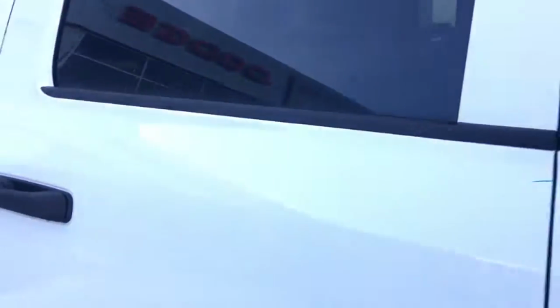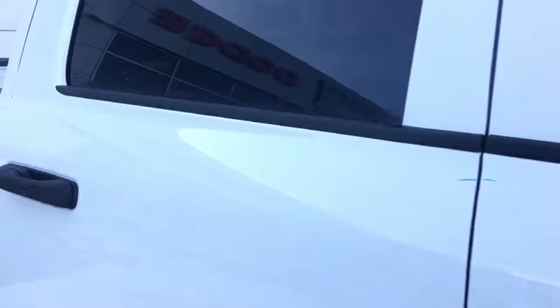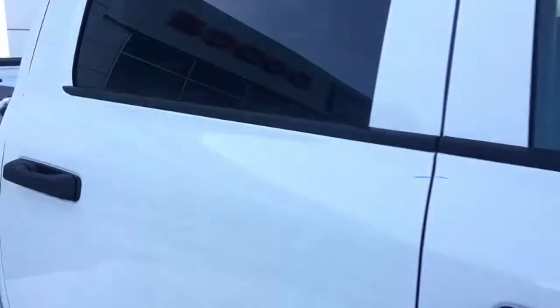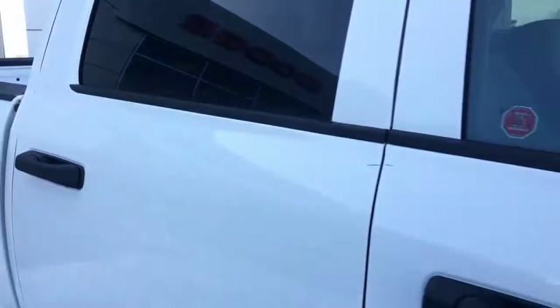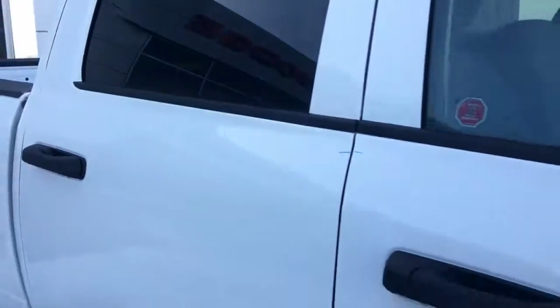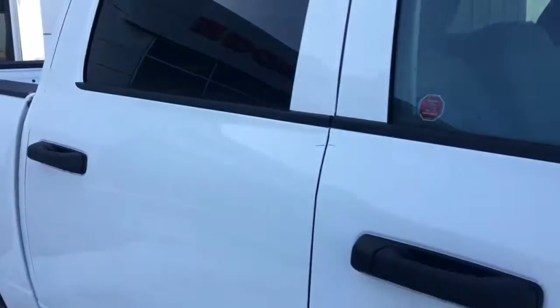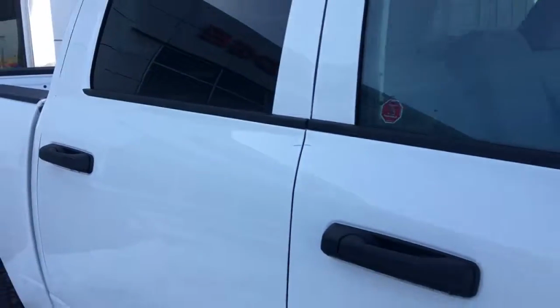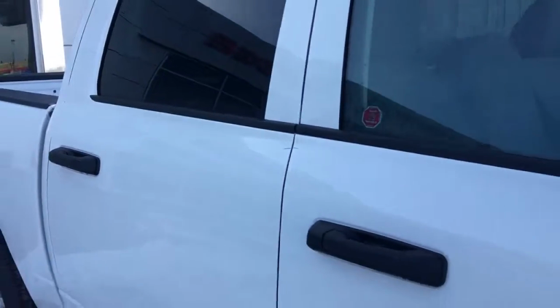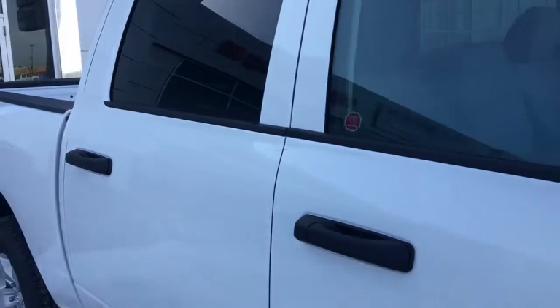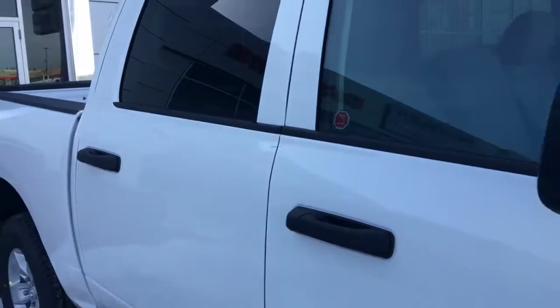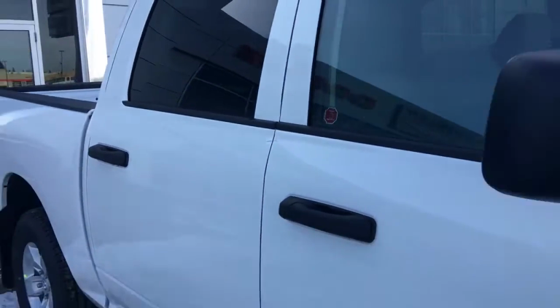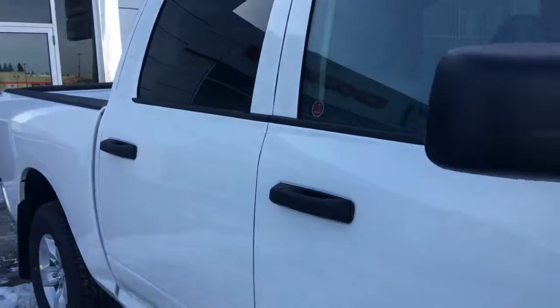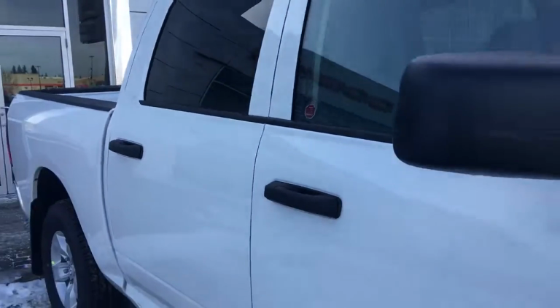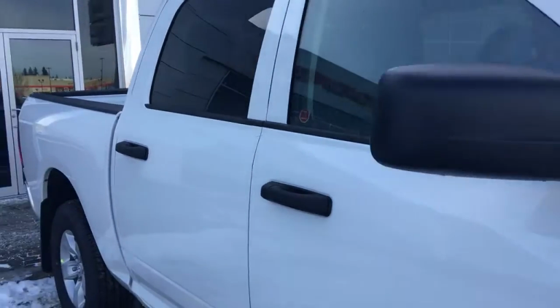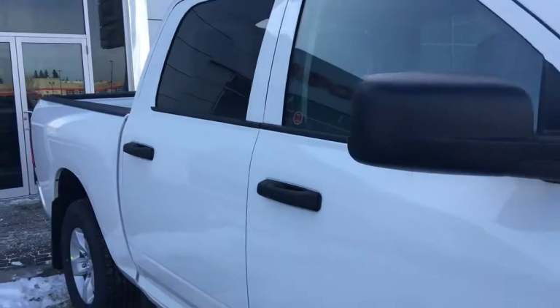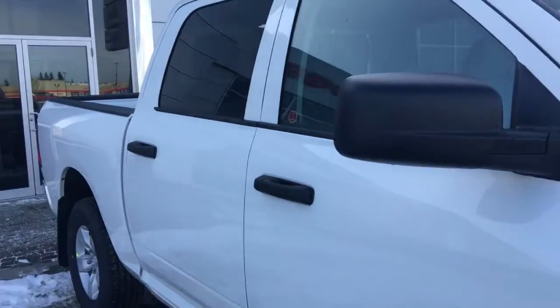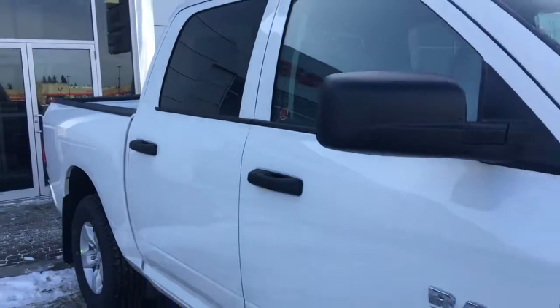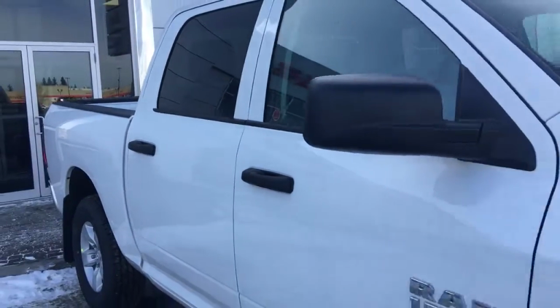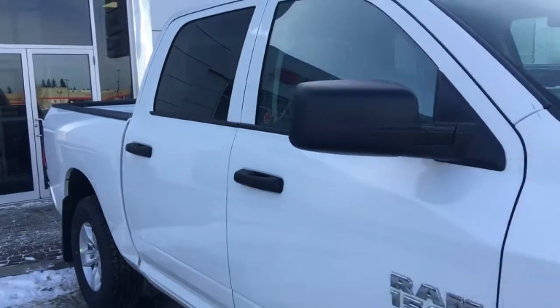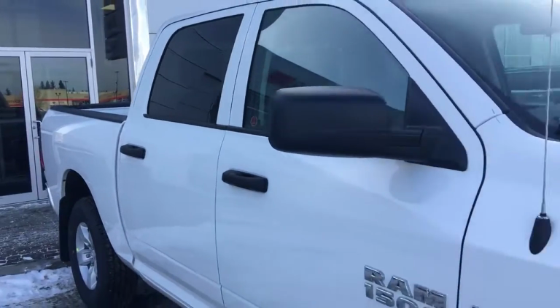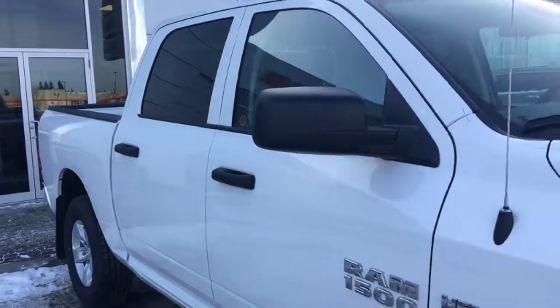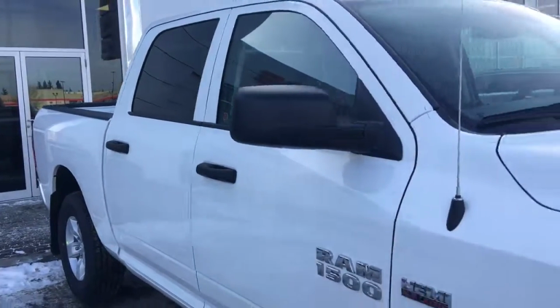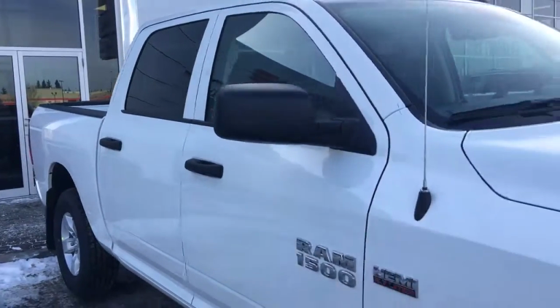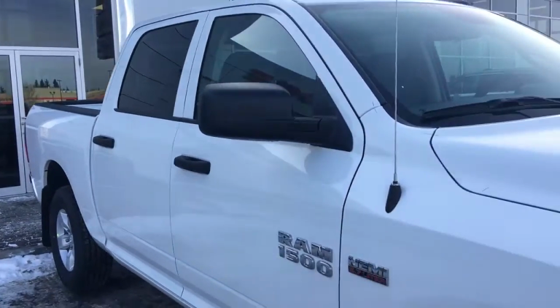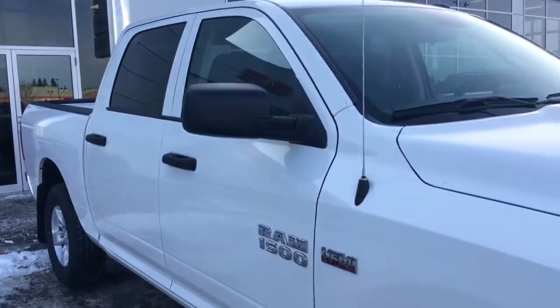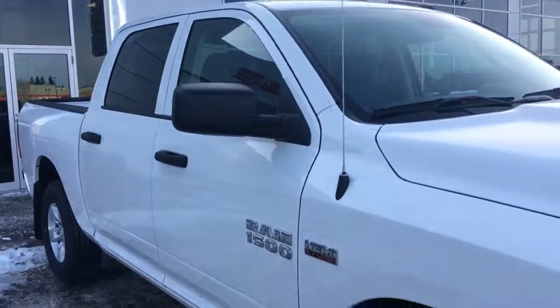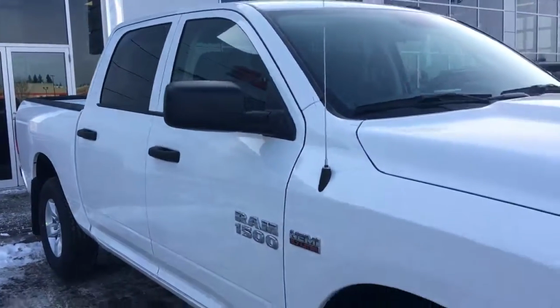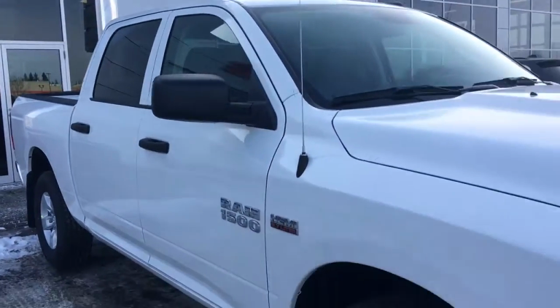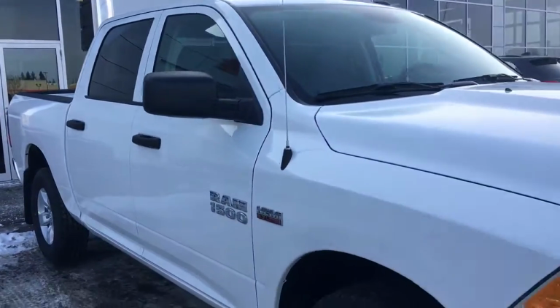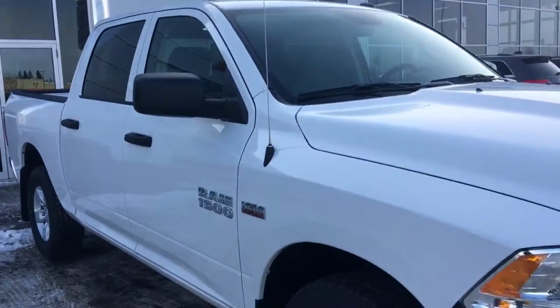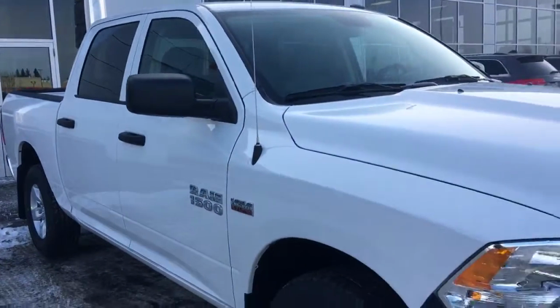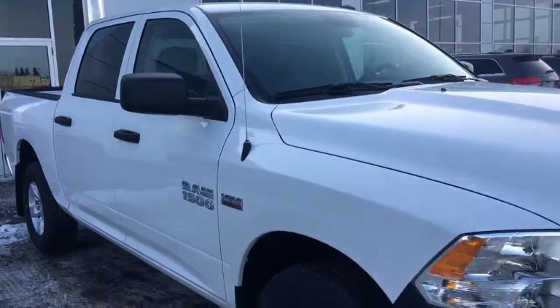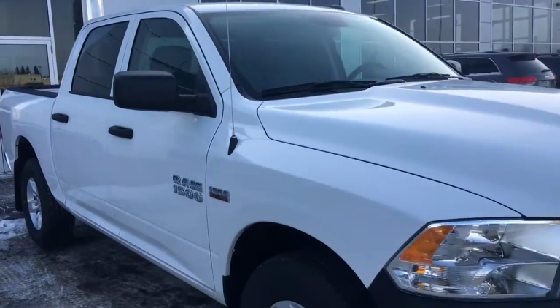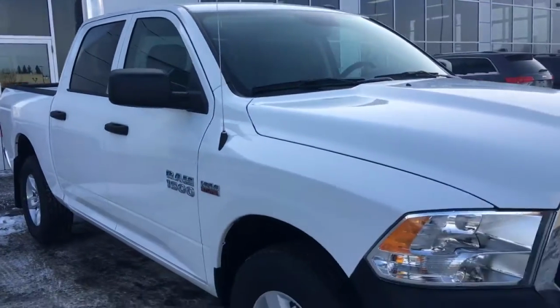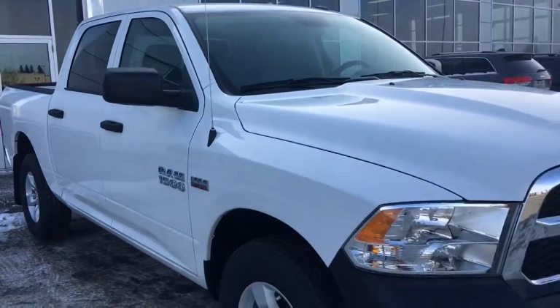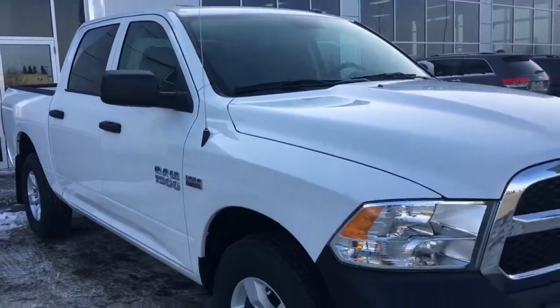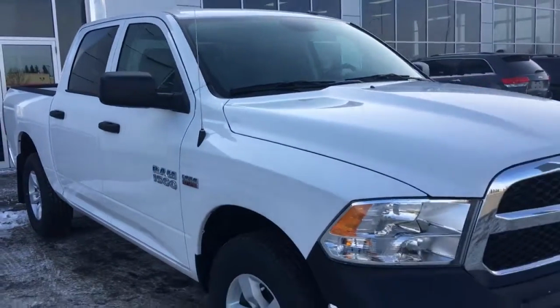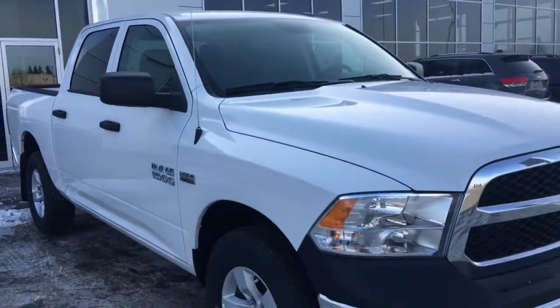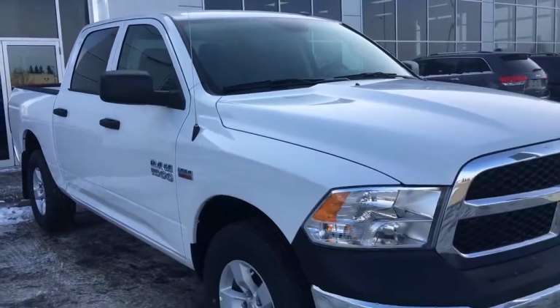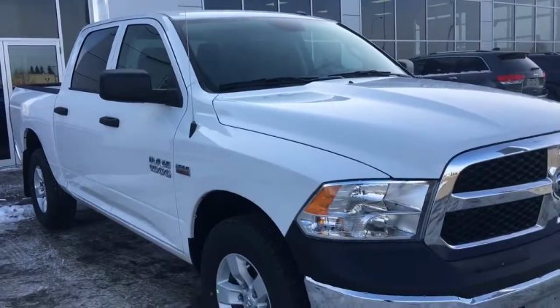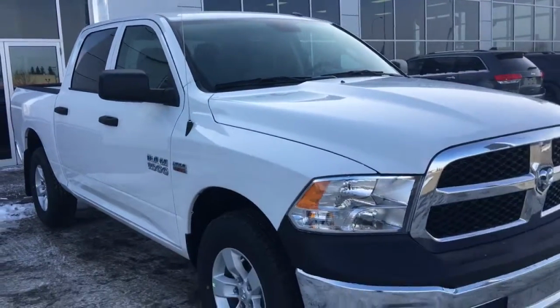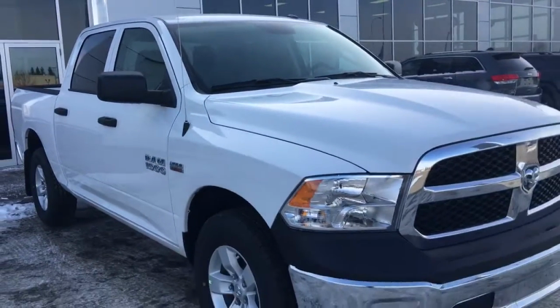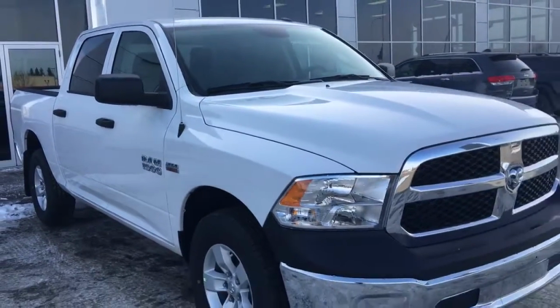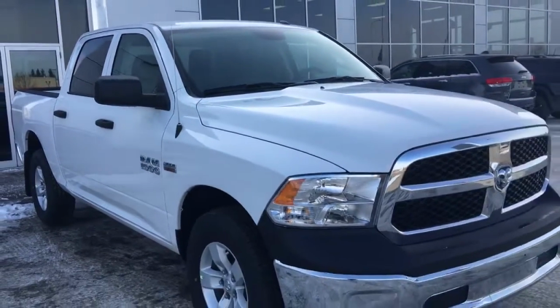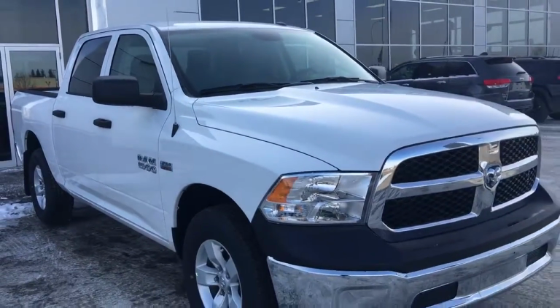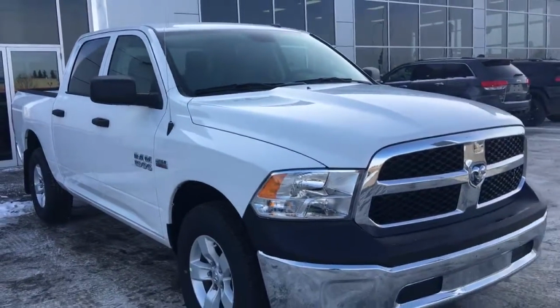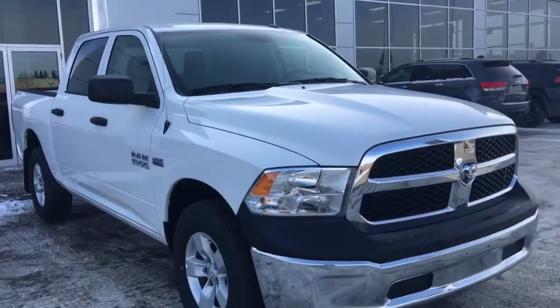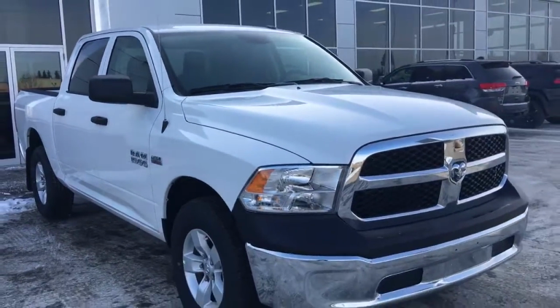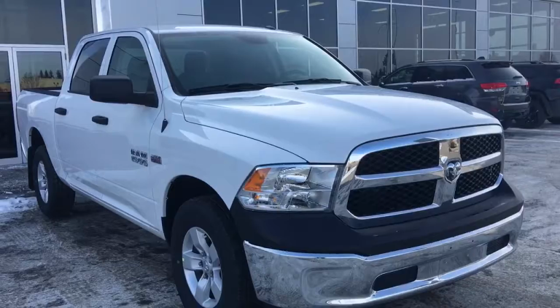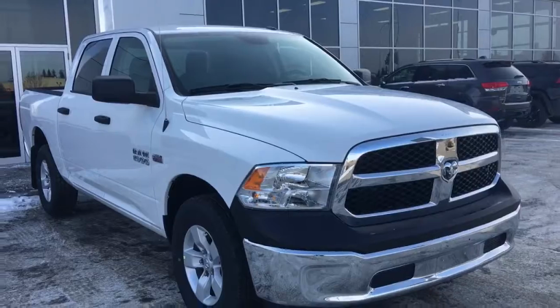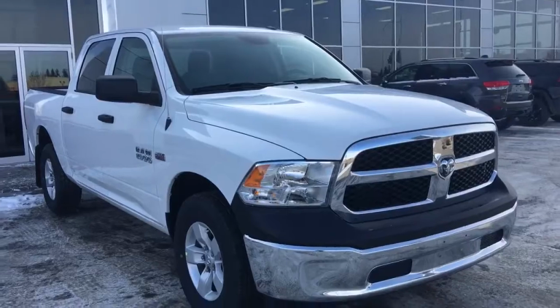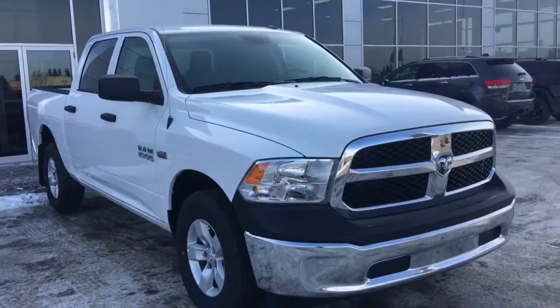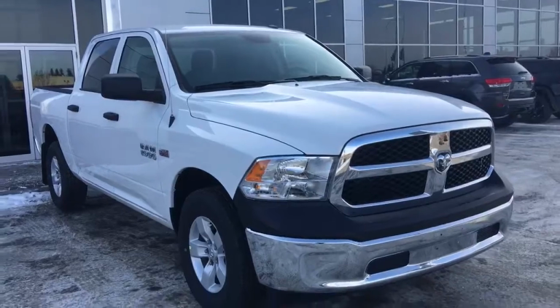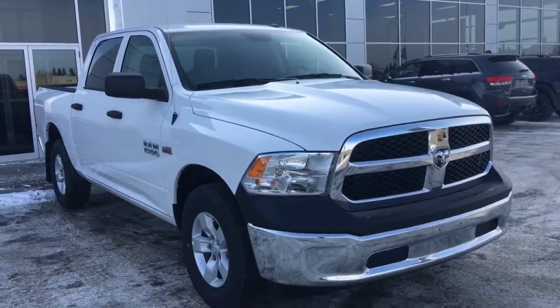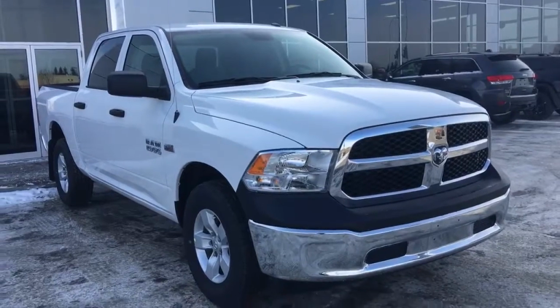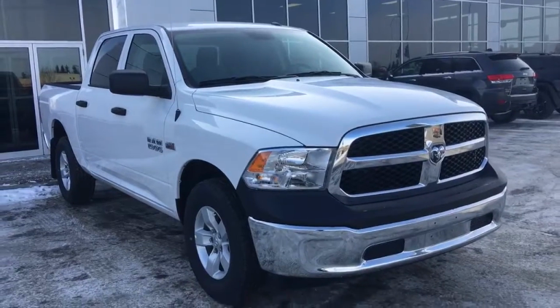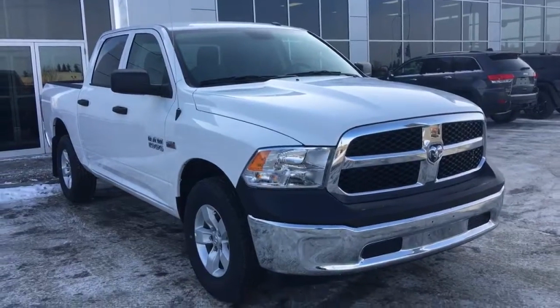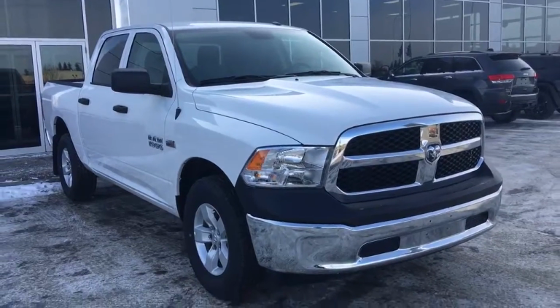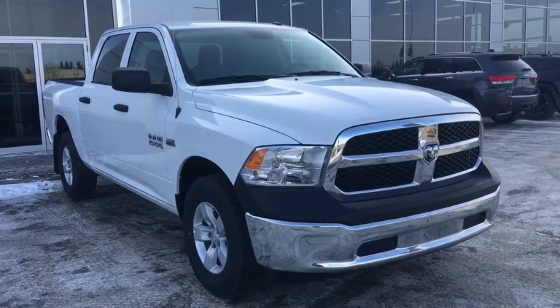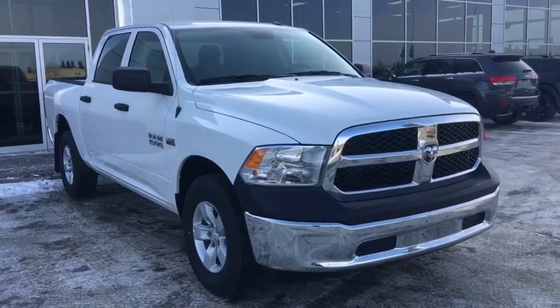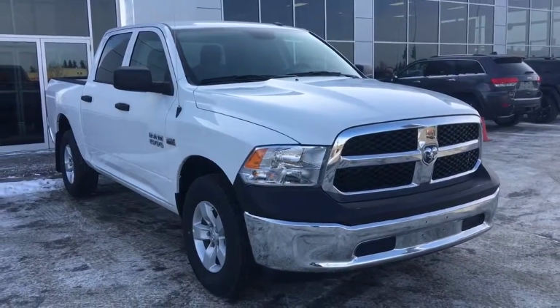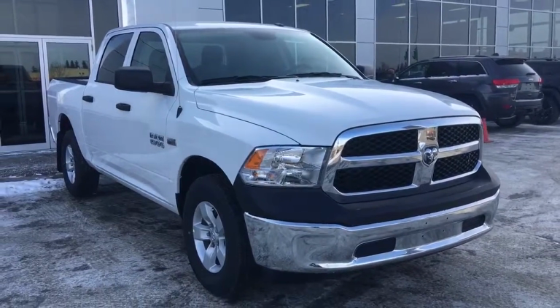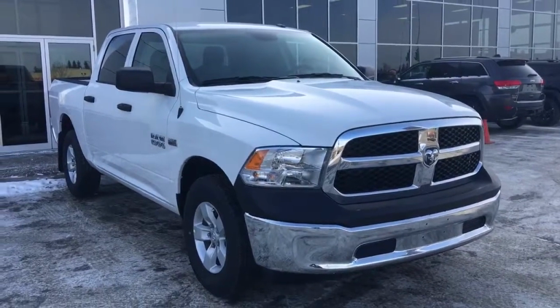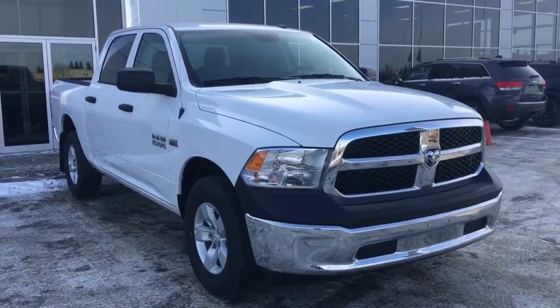If you'd like to take this gorgeous truck for a test drive, we're located at 200 Matthews Avenue in Spruce Grove, Alberta, and hopefully we'll see you soon. Take care.